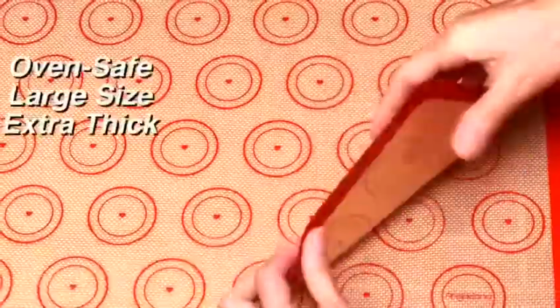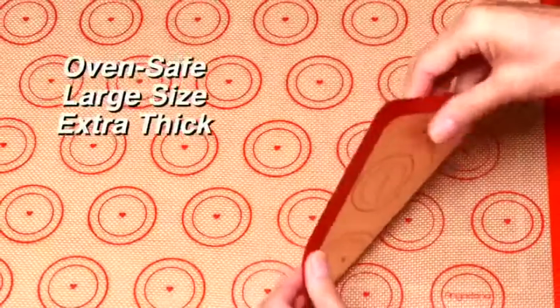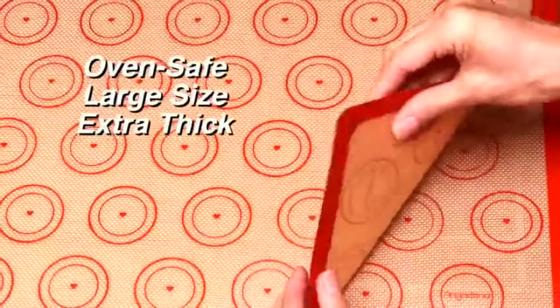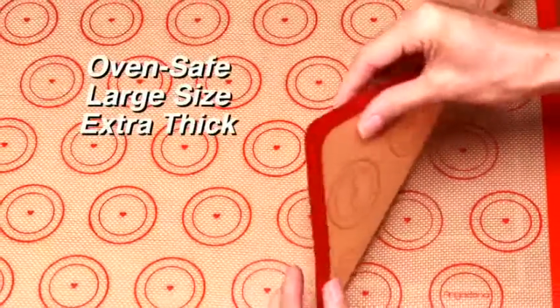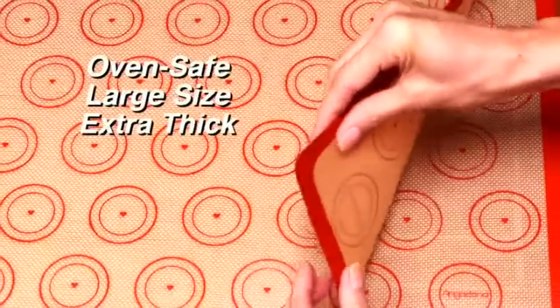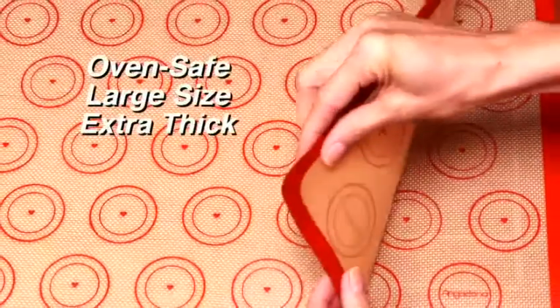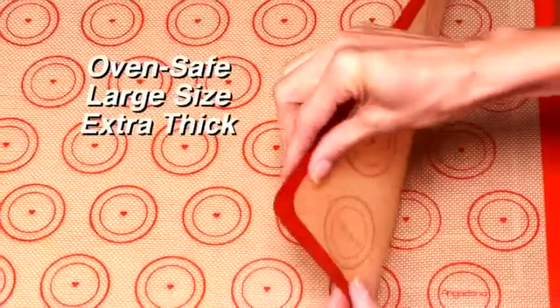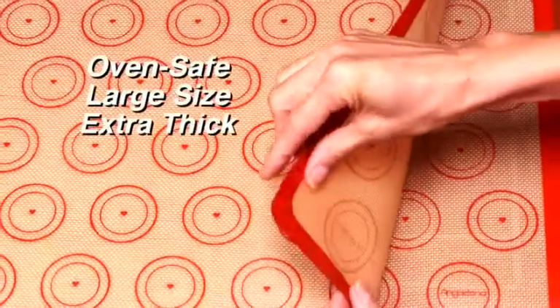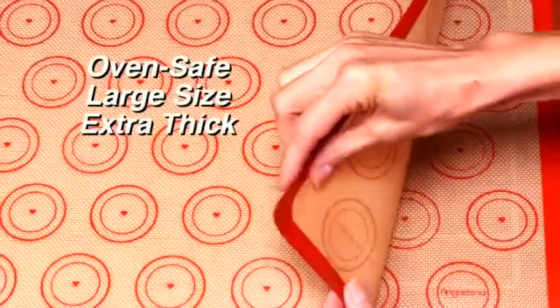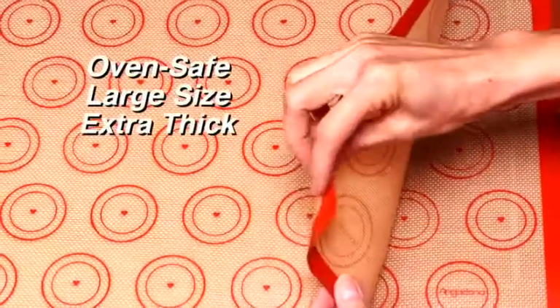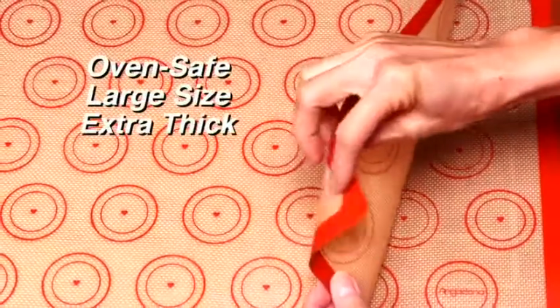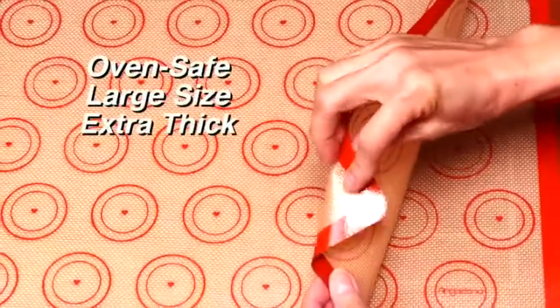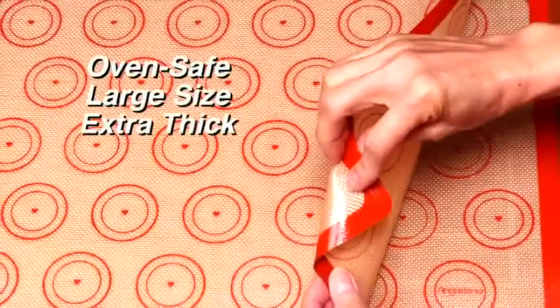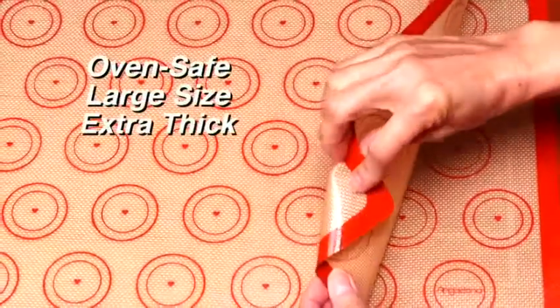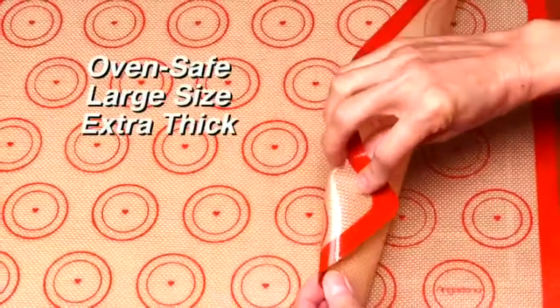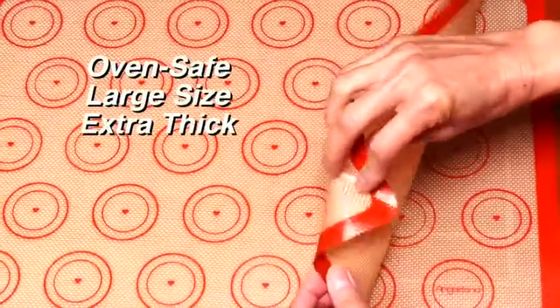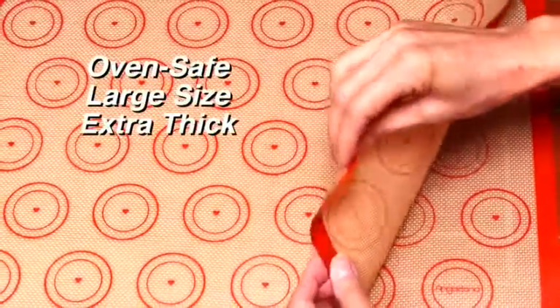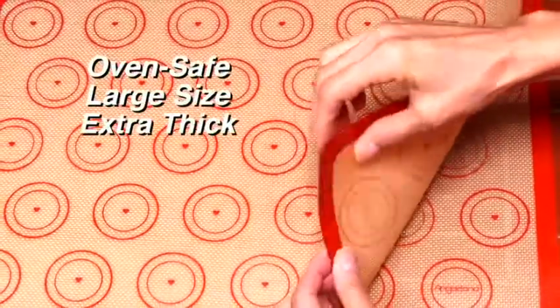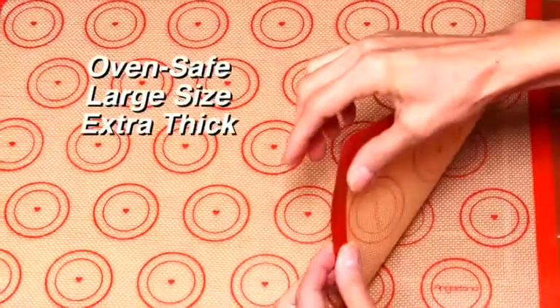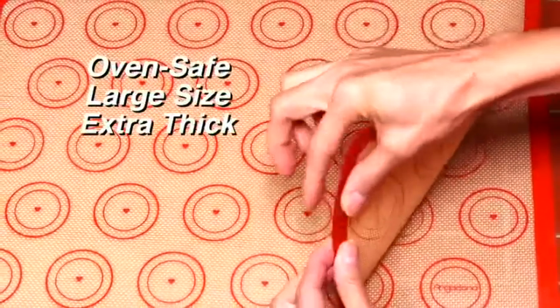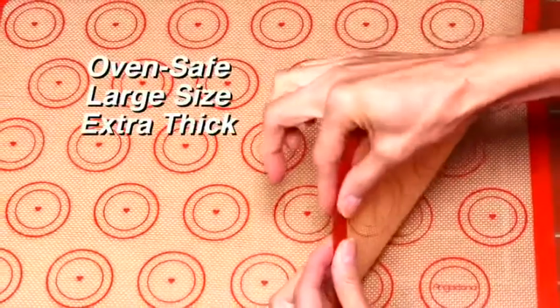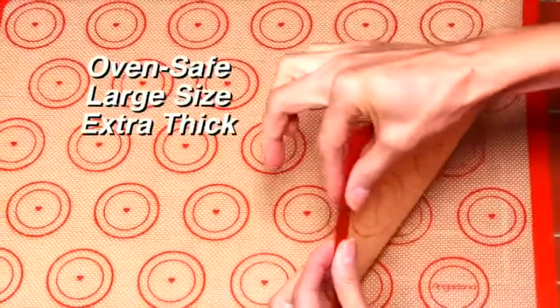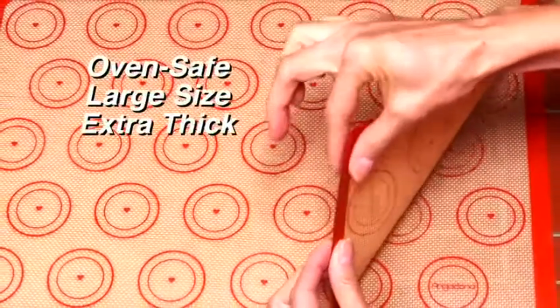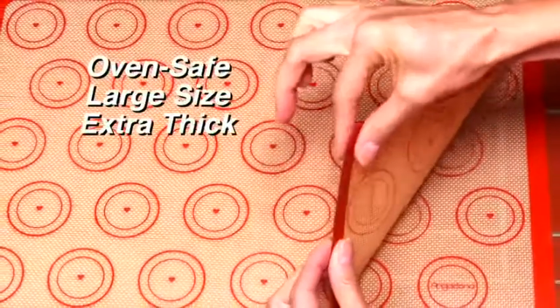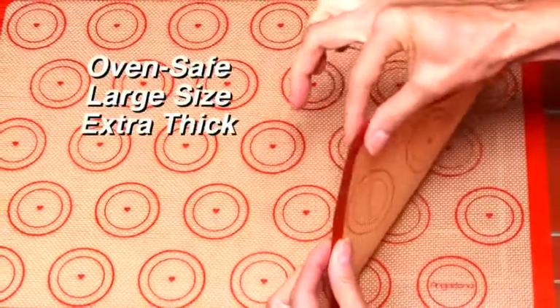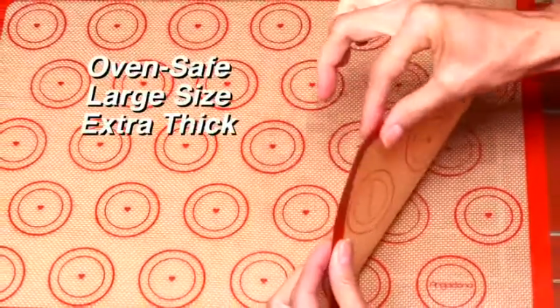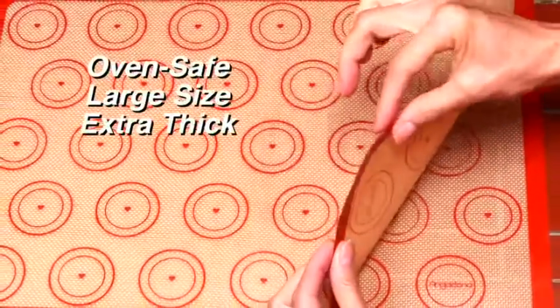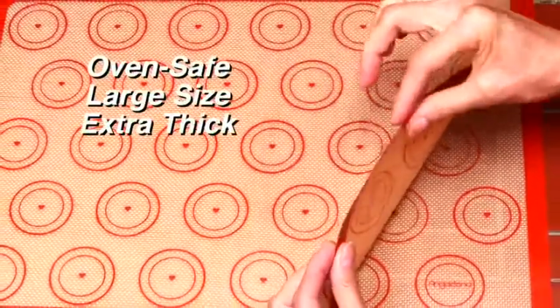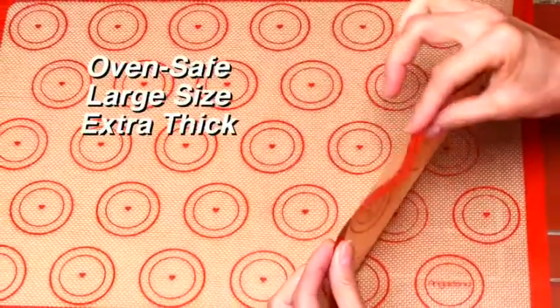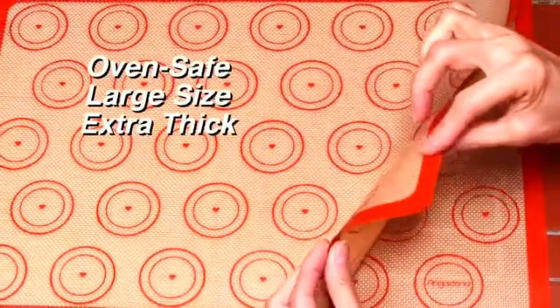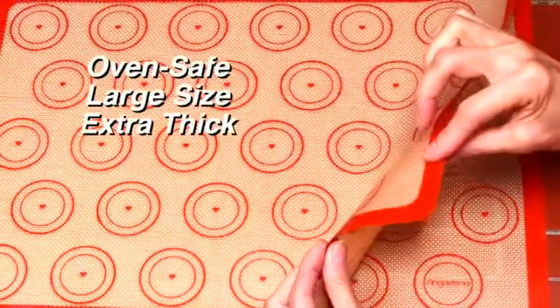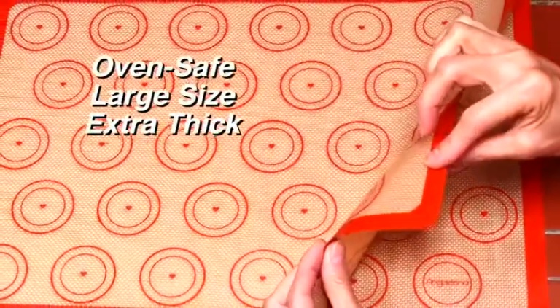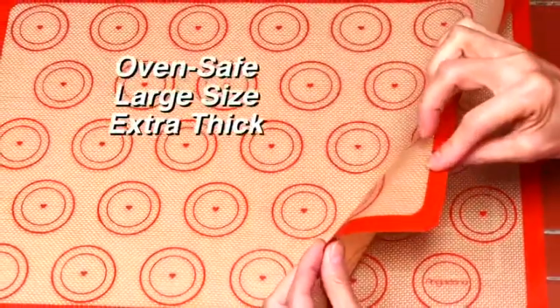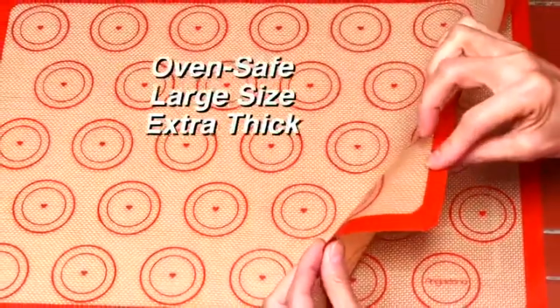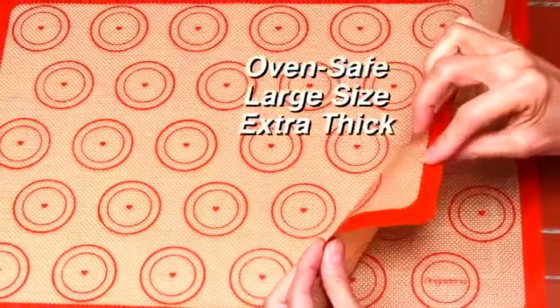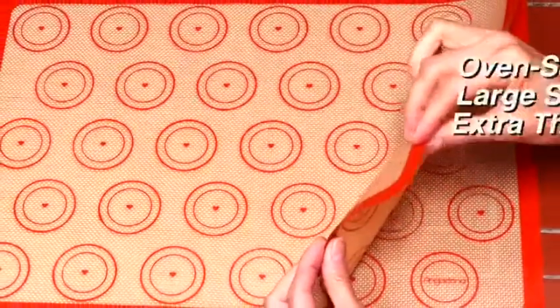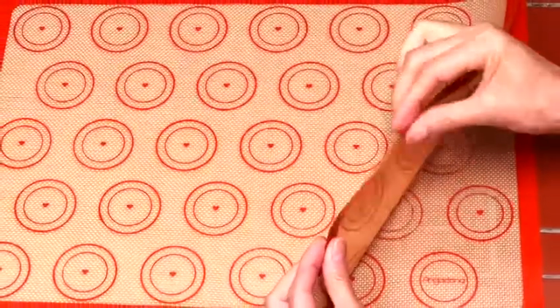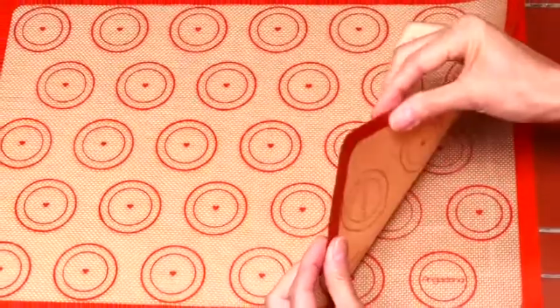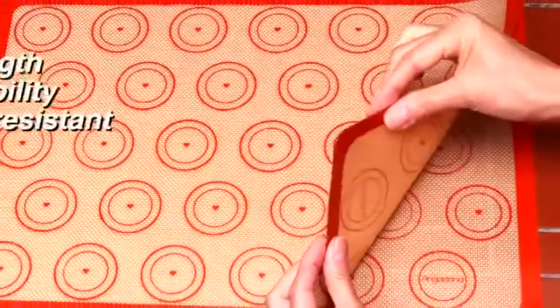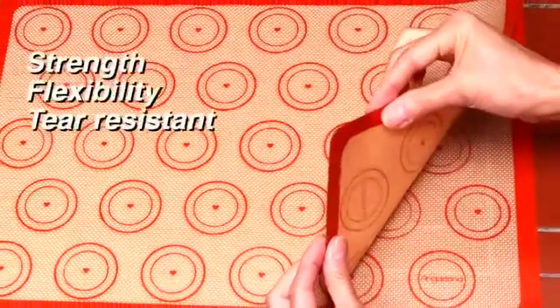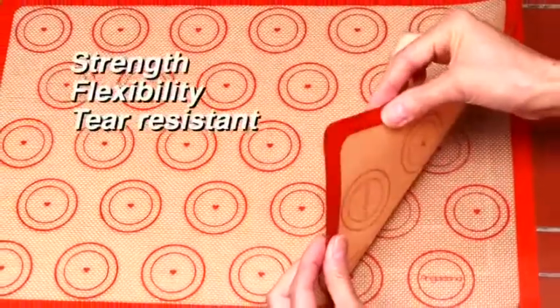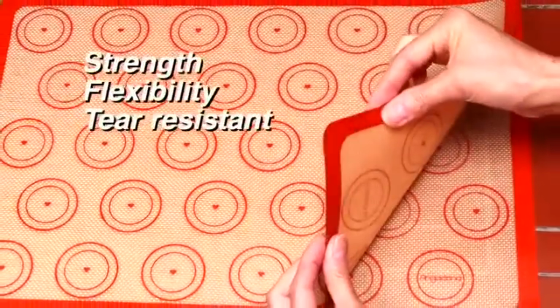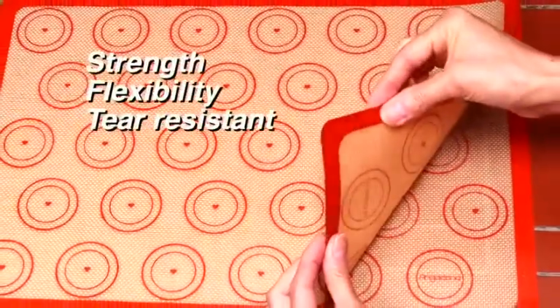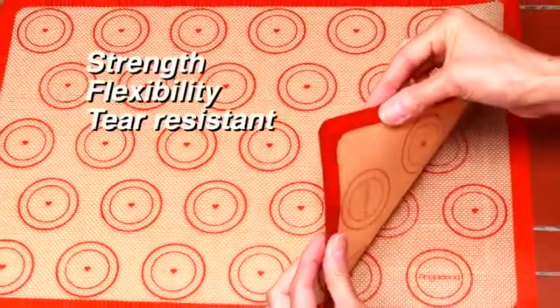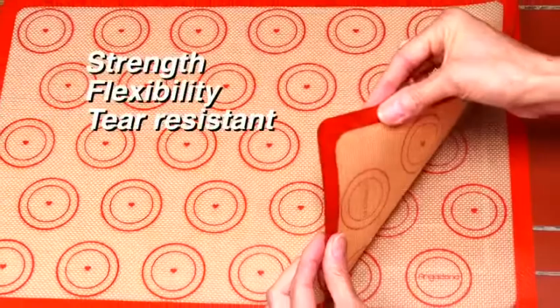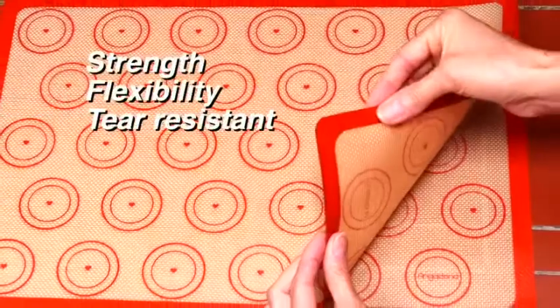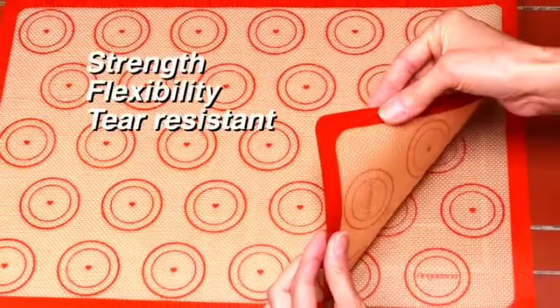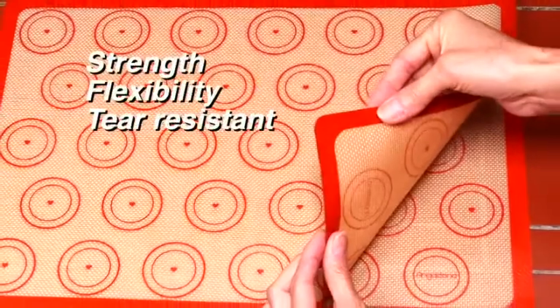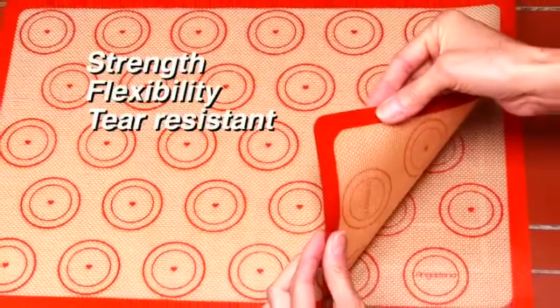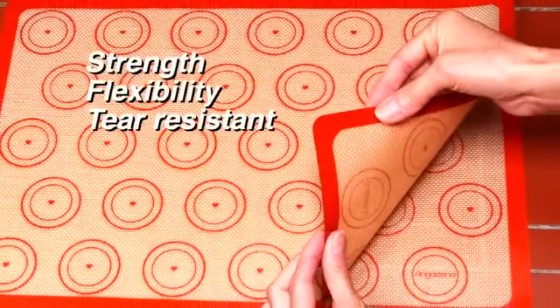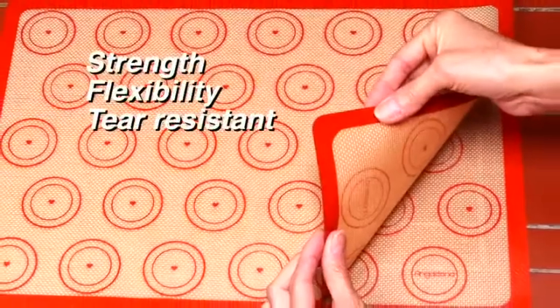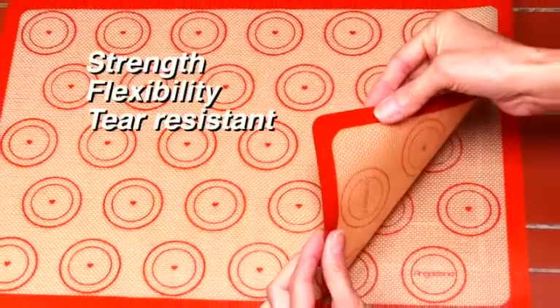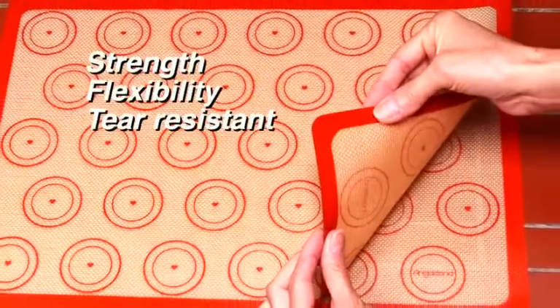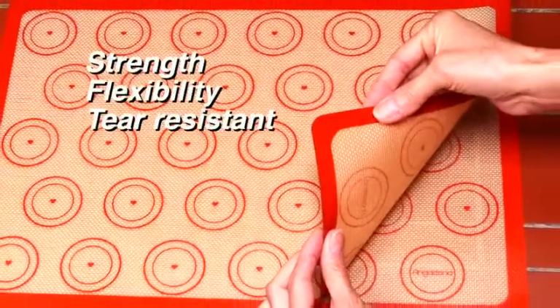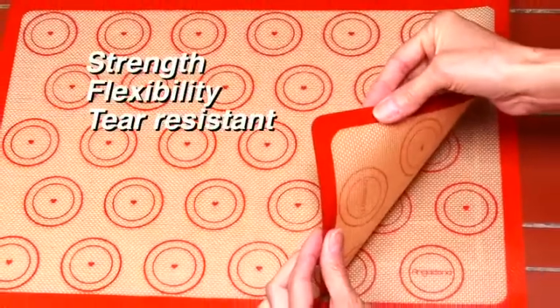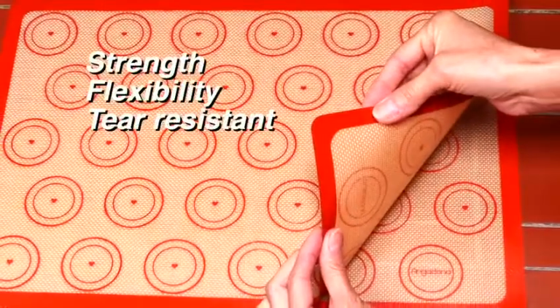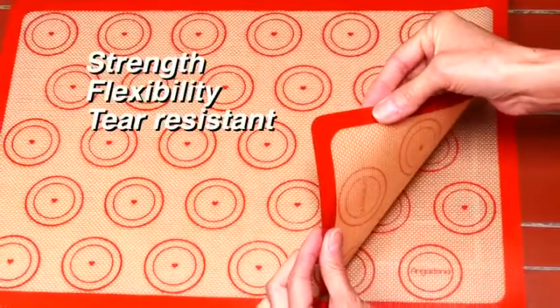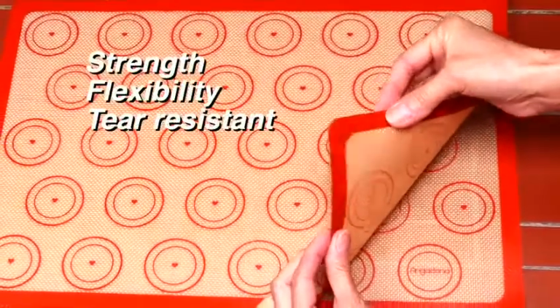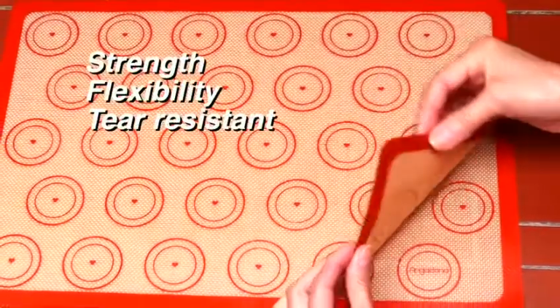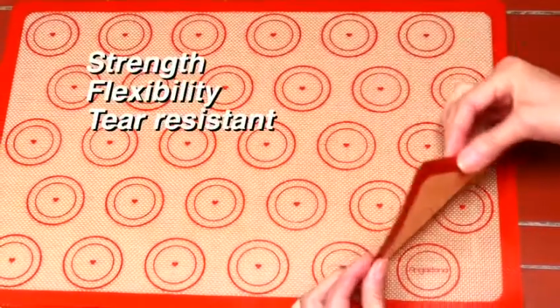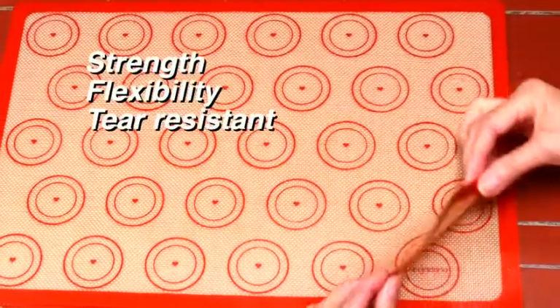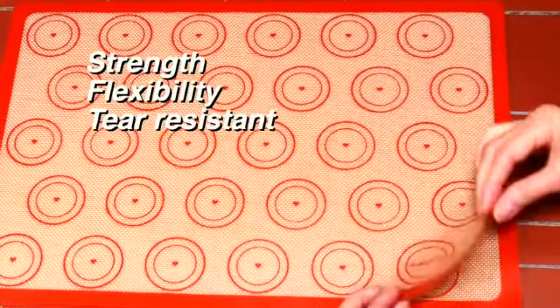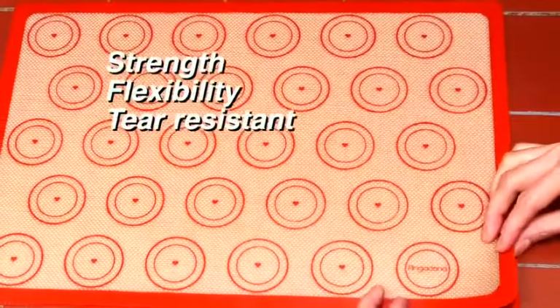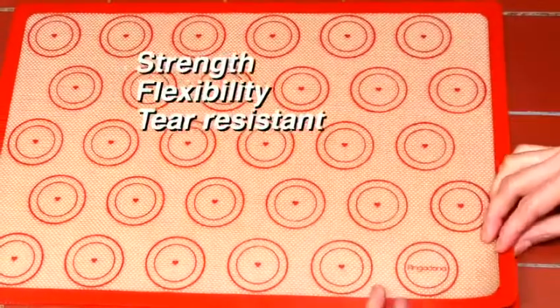The large-sized oven-safe mats are extra thick, providing superior strength, flexibility, and tear resistance.